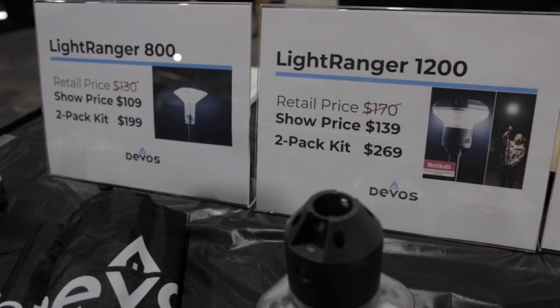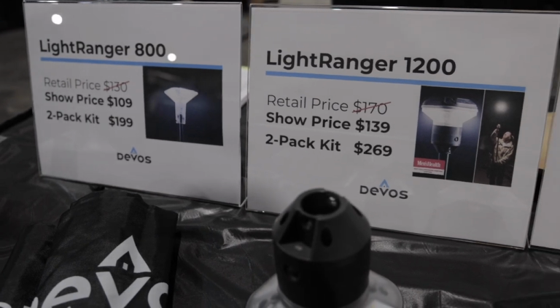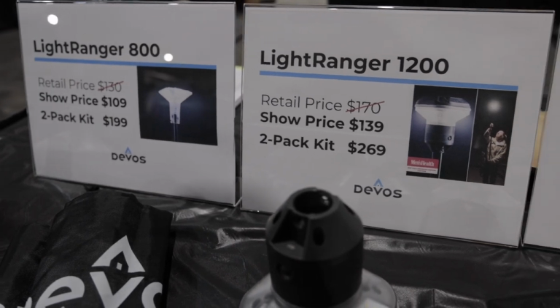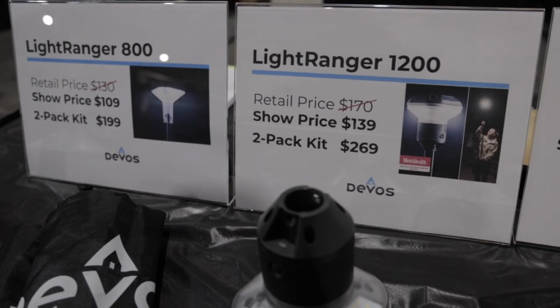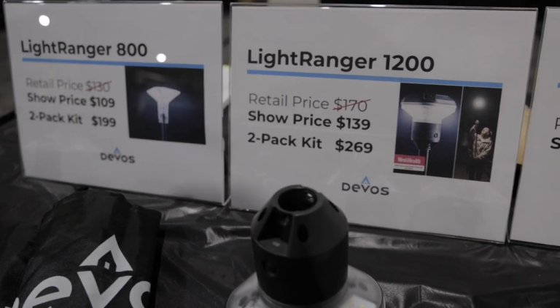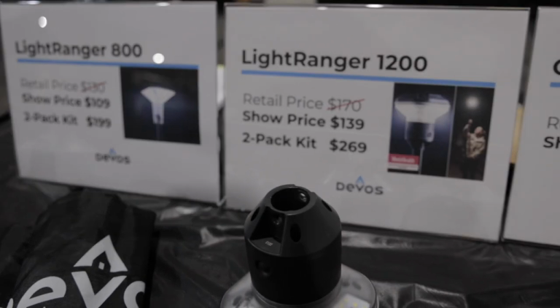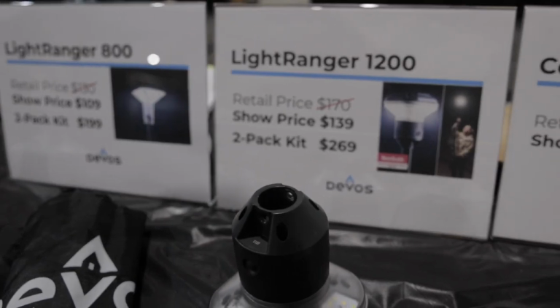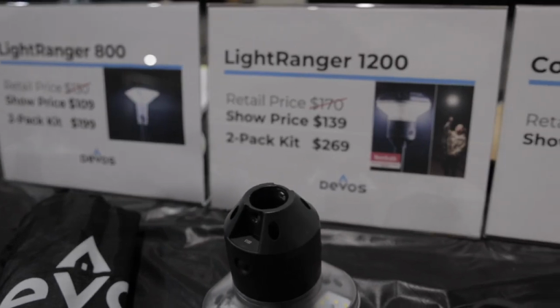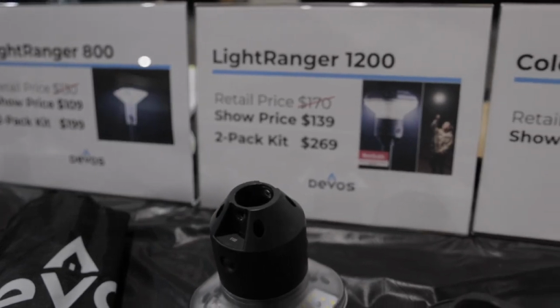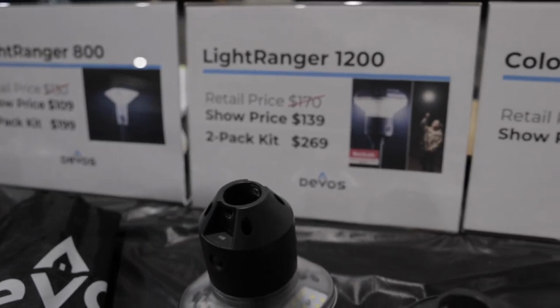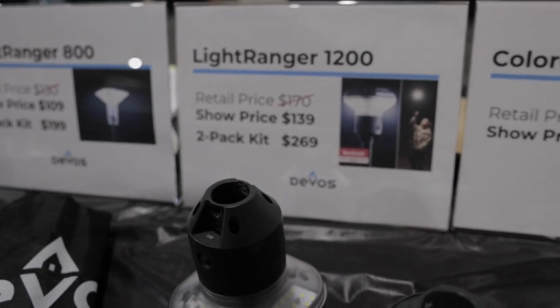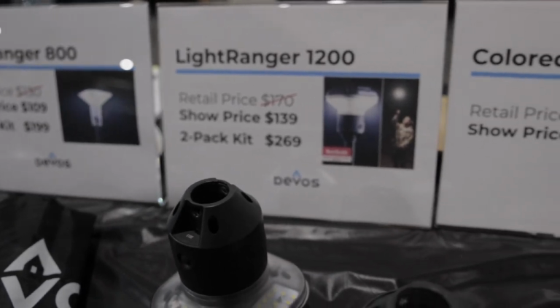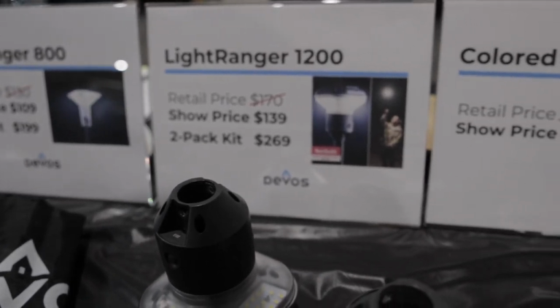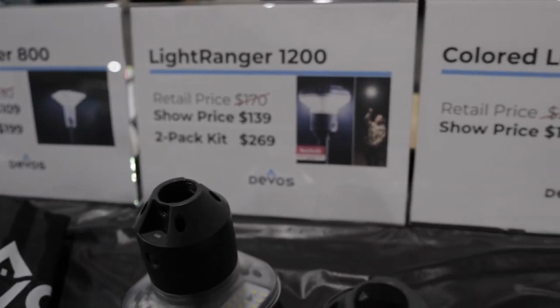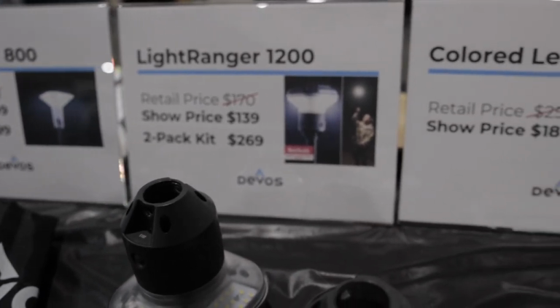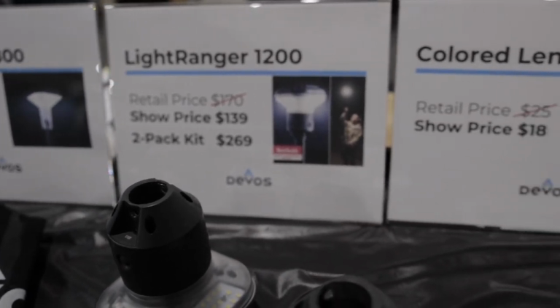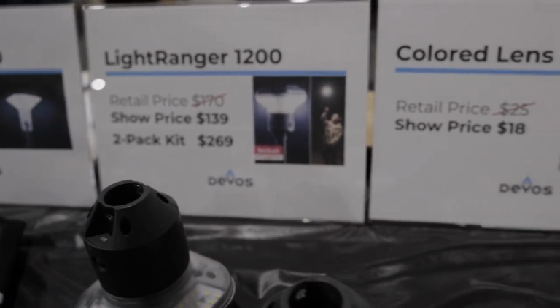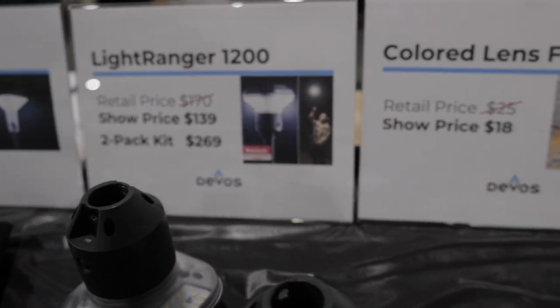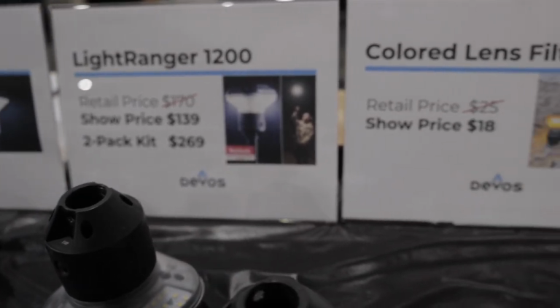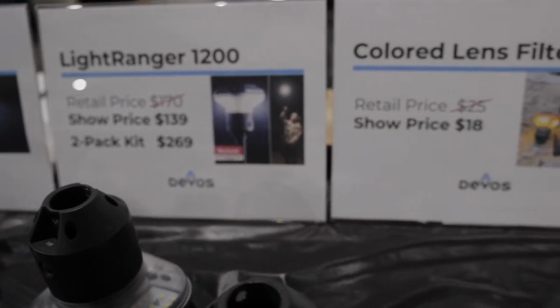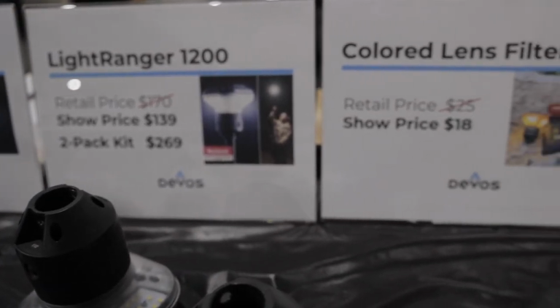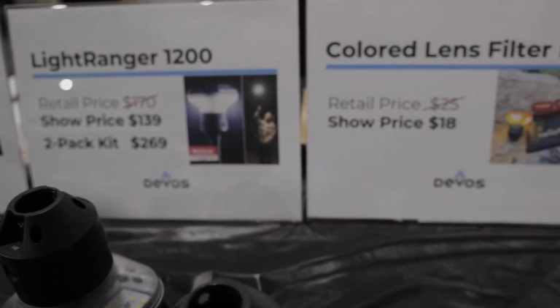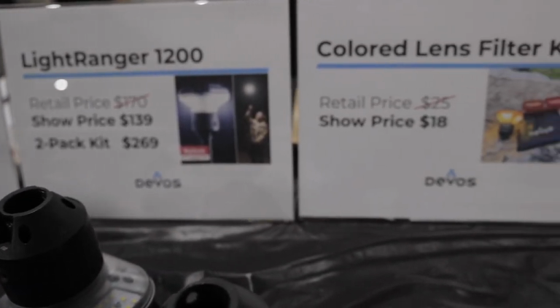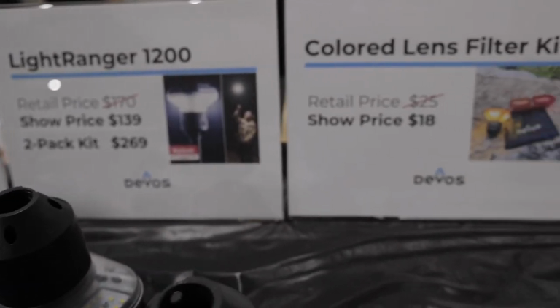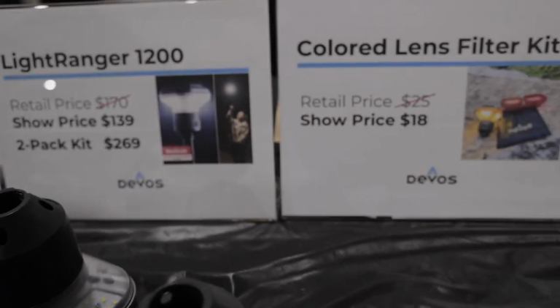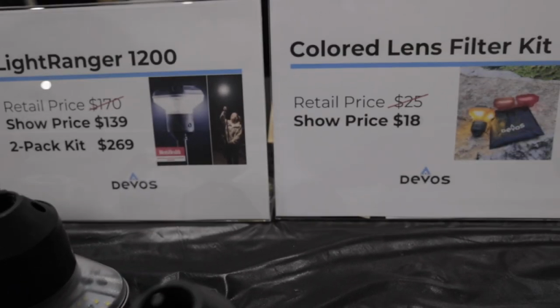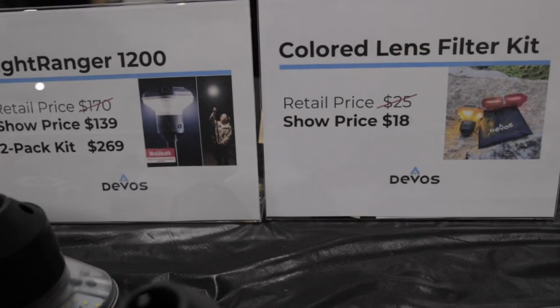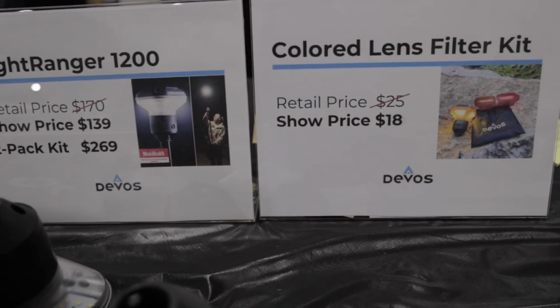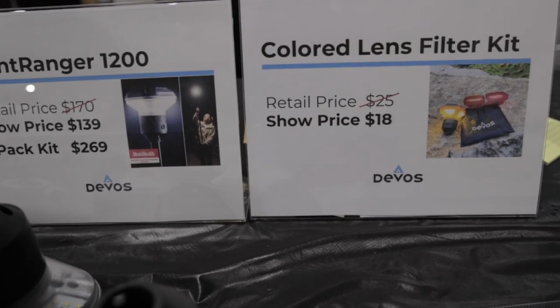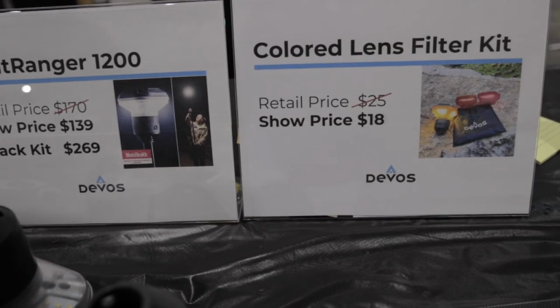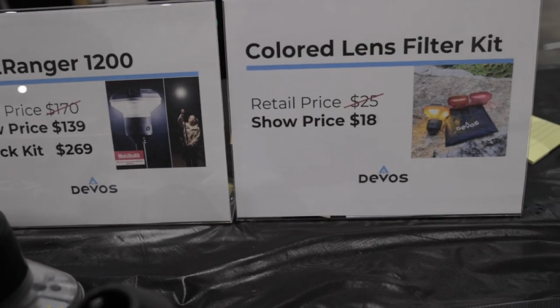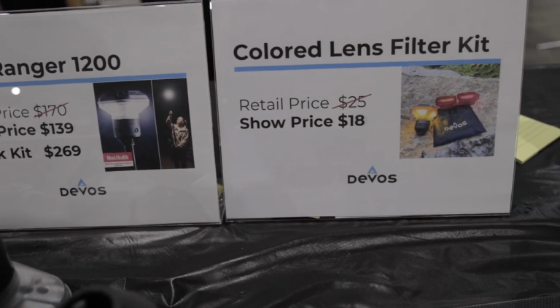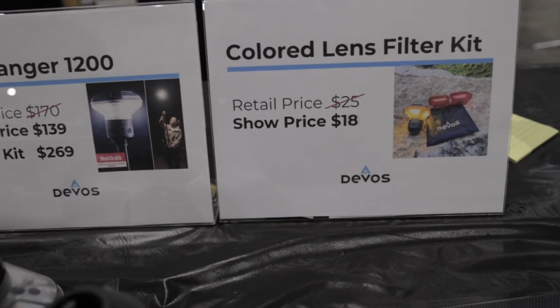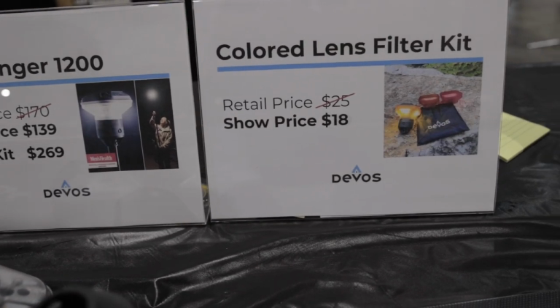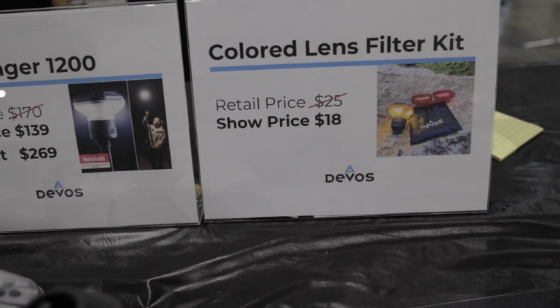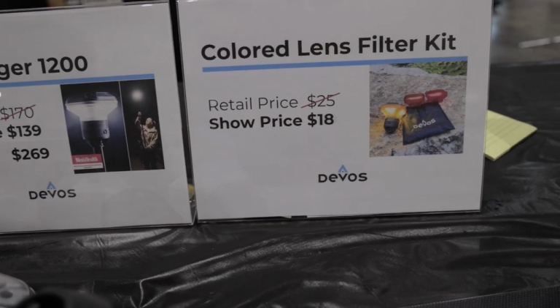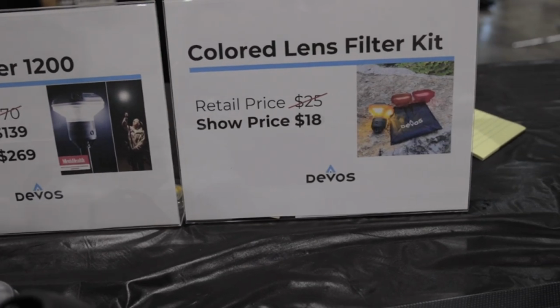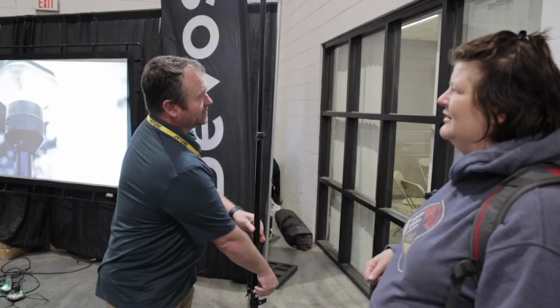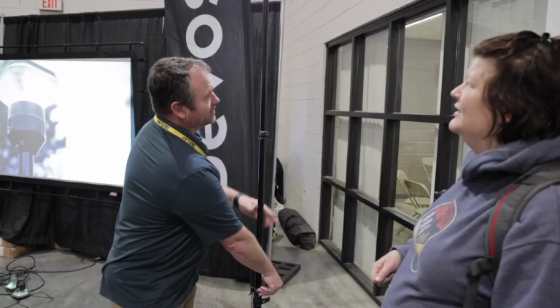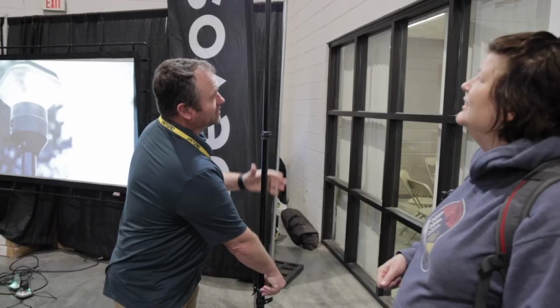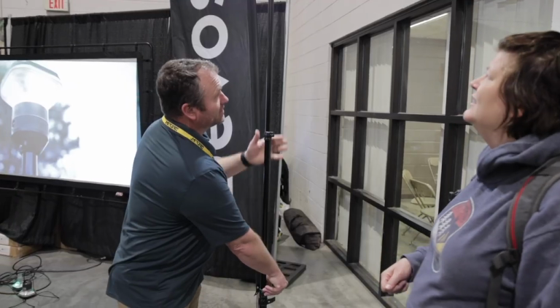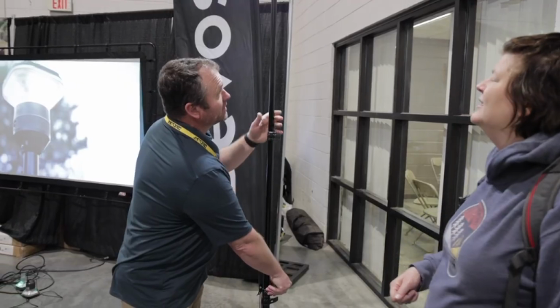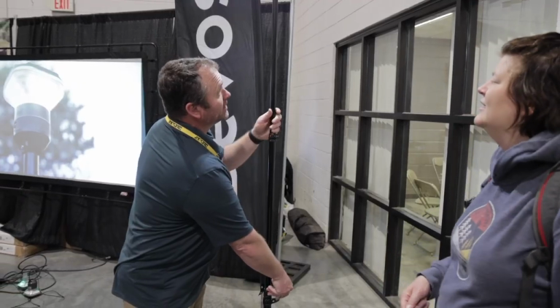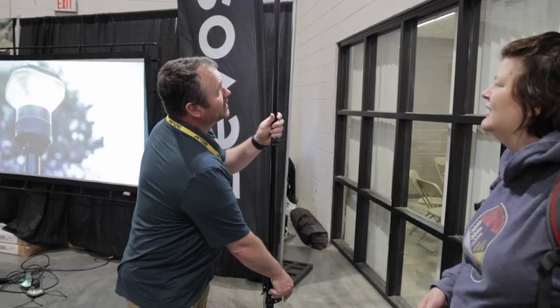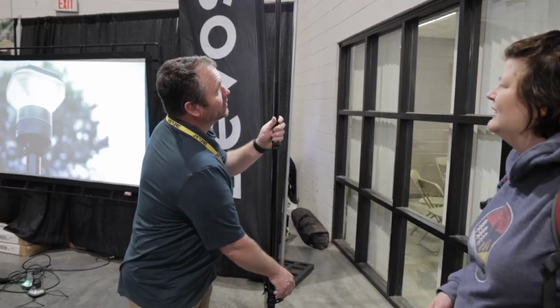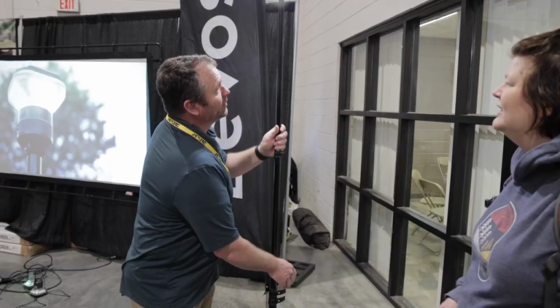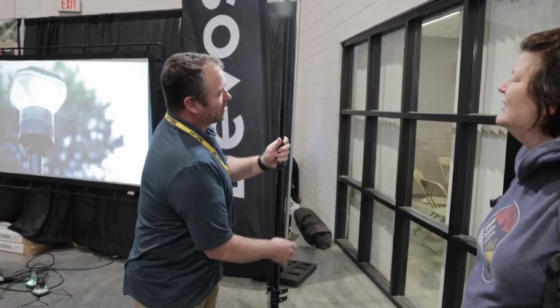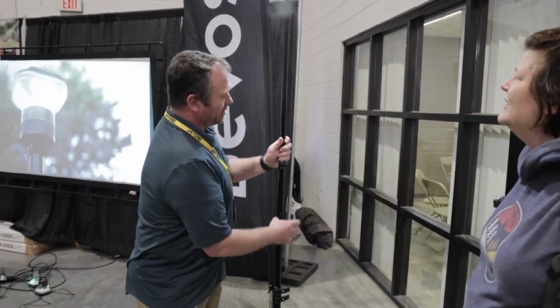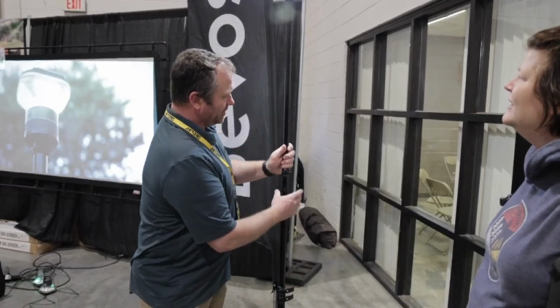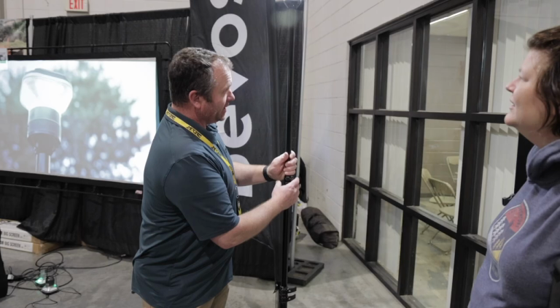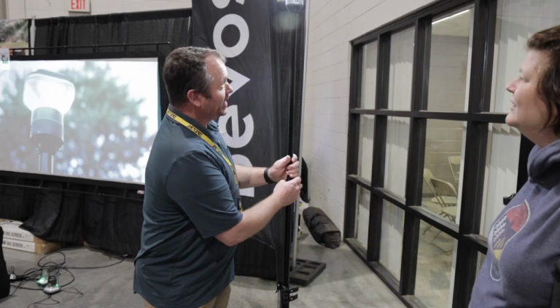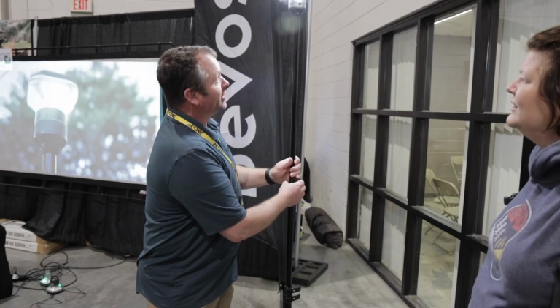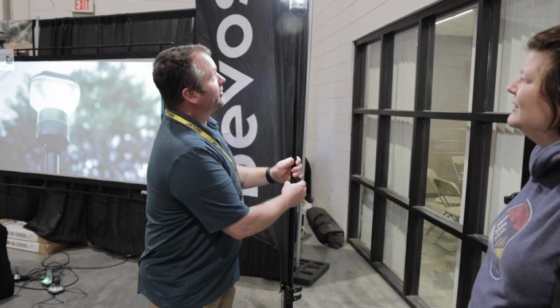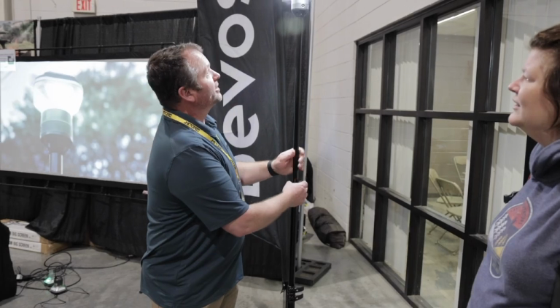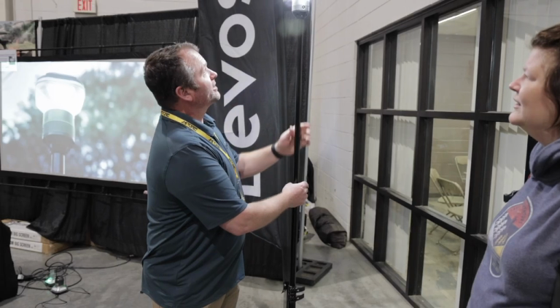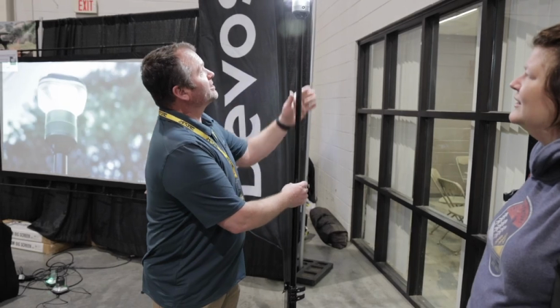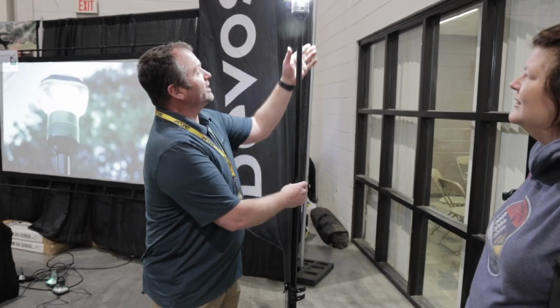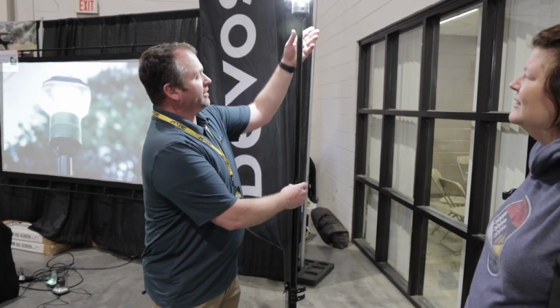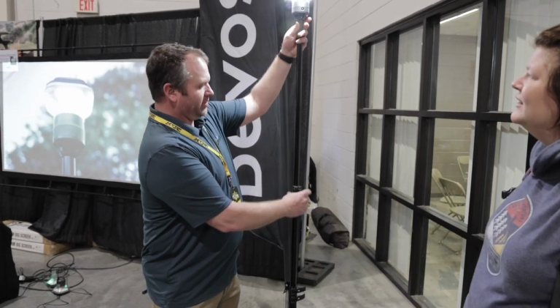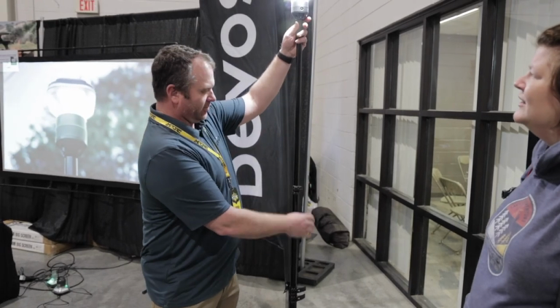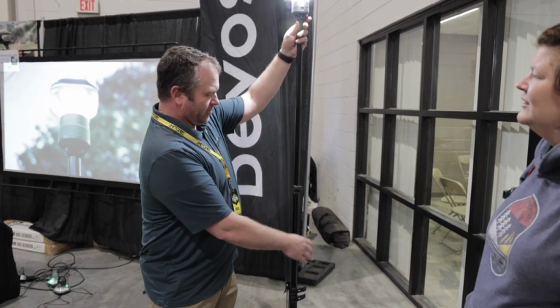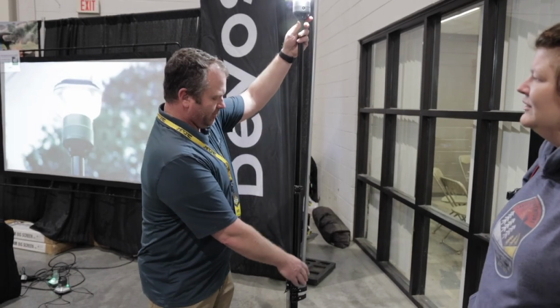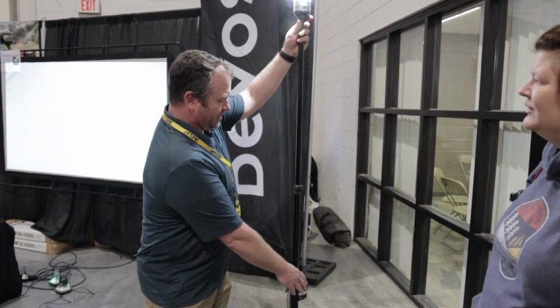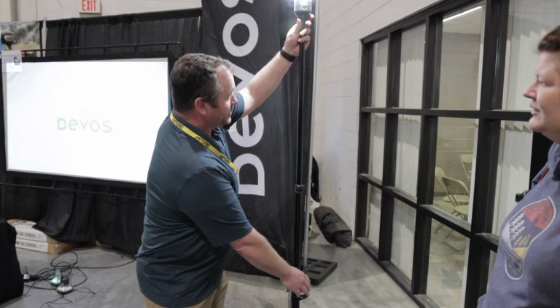You've got another version that you came out with this year. We call it the 800 — it's 800 lumens, so it's a little bit smaller.